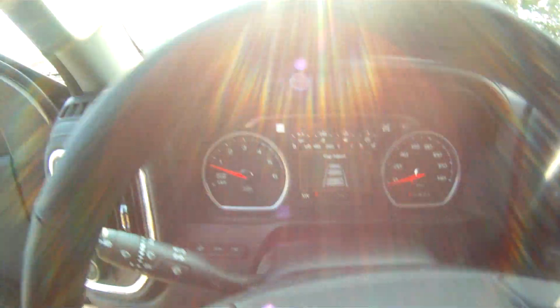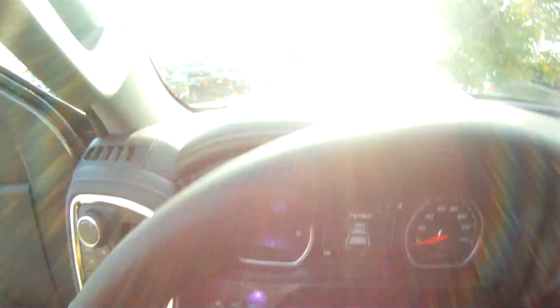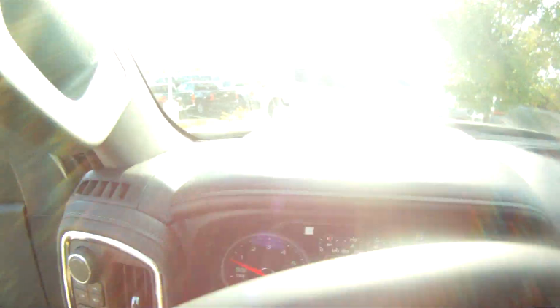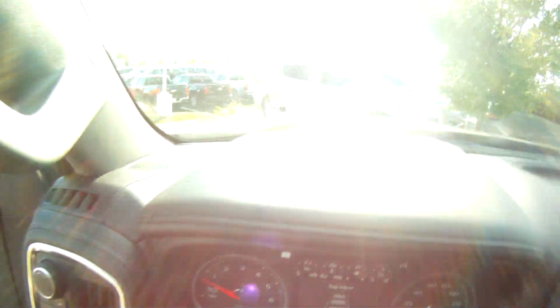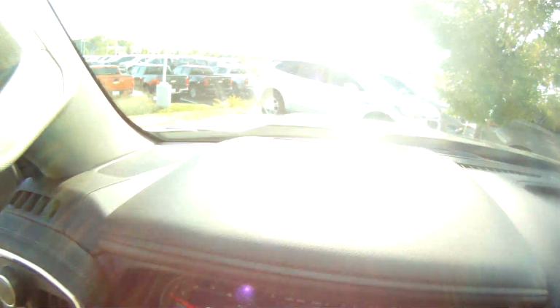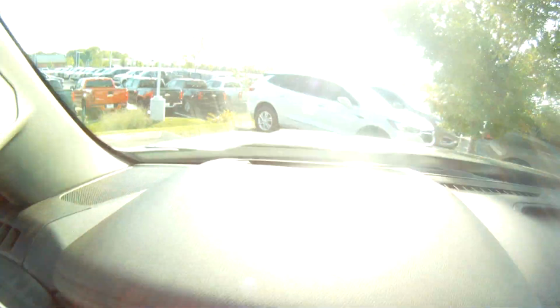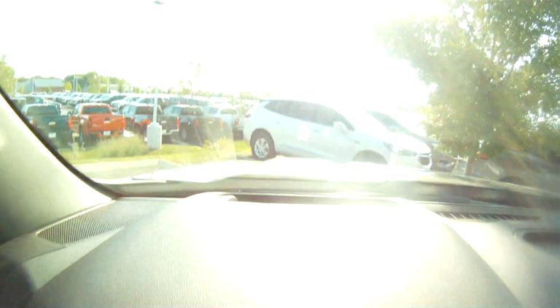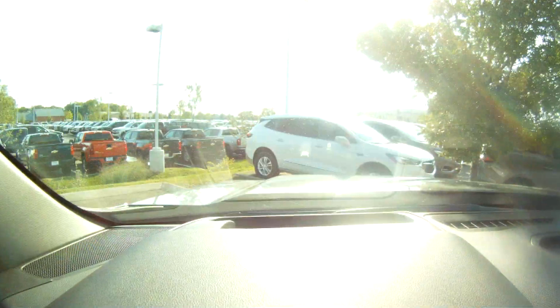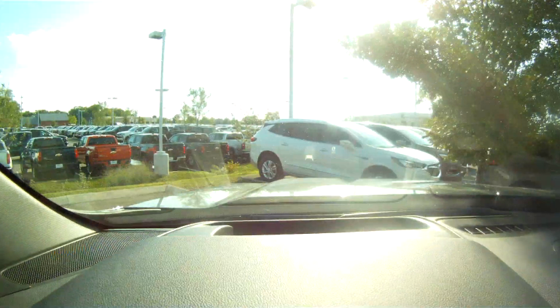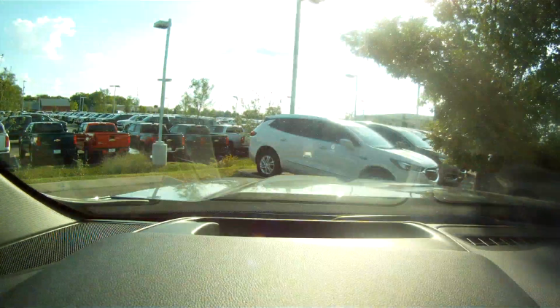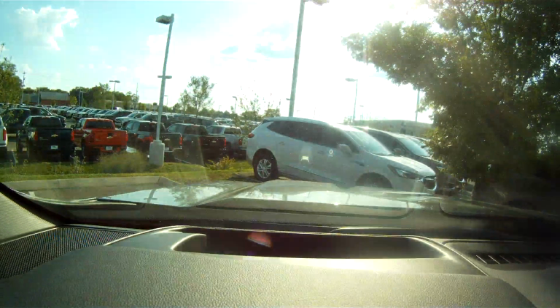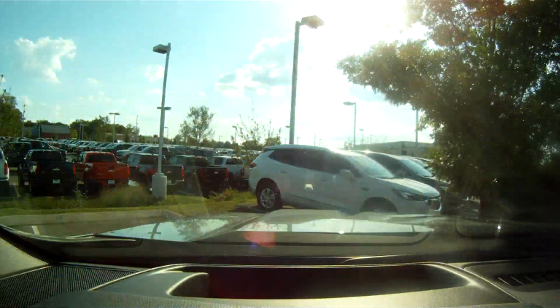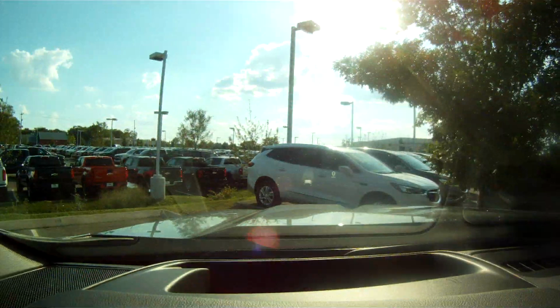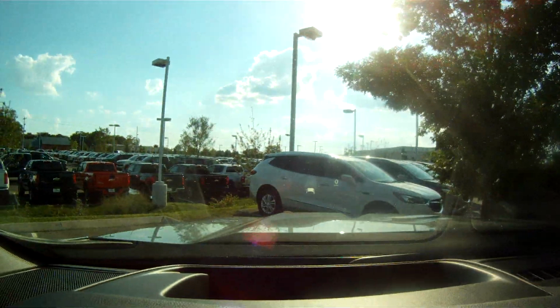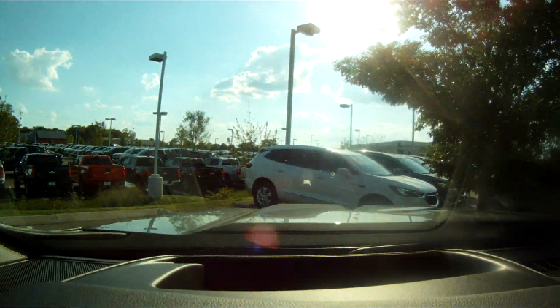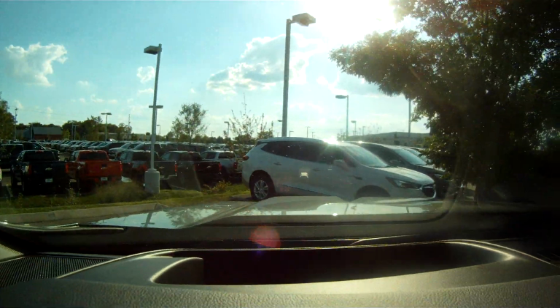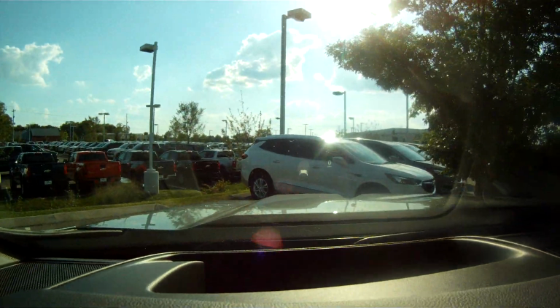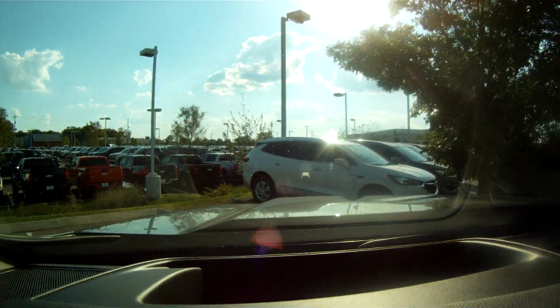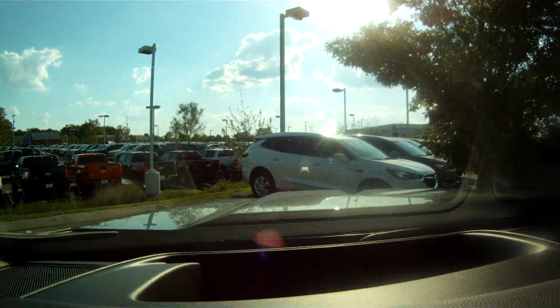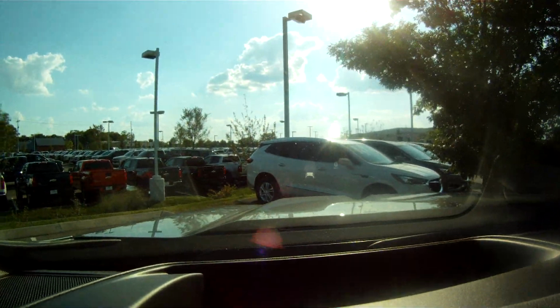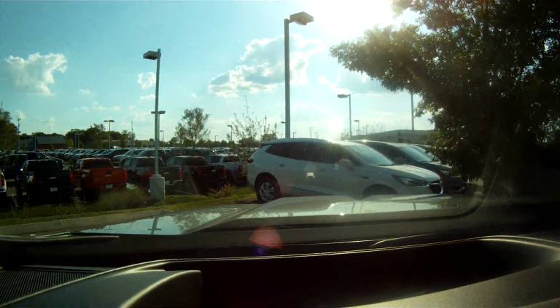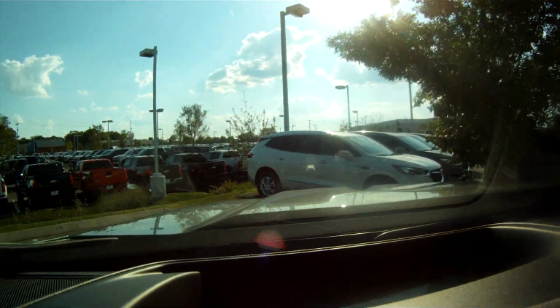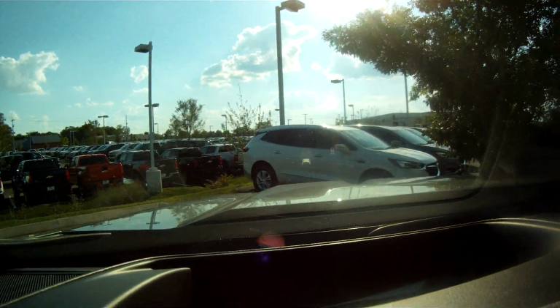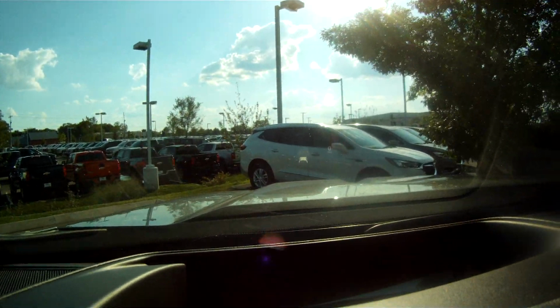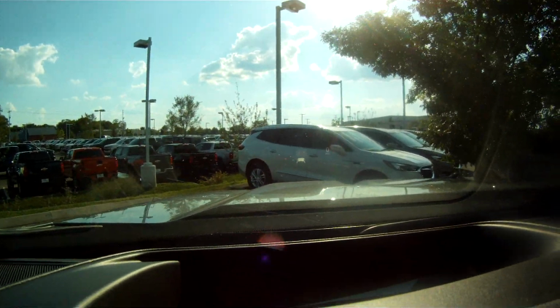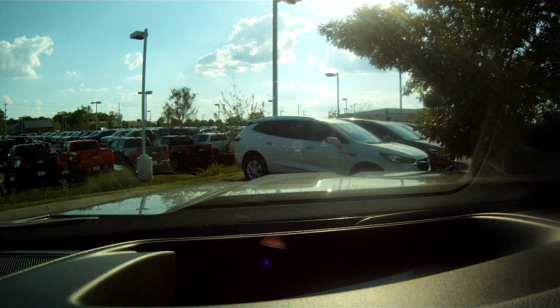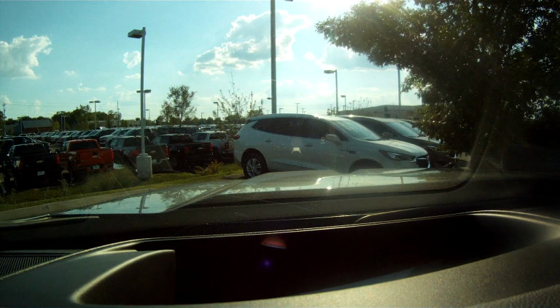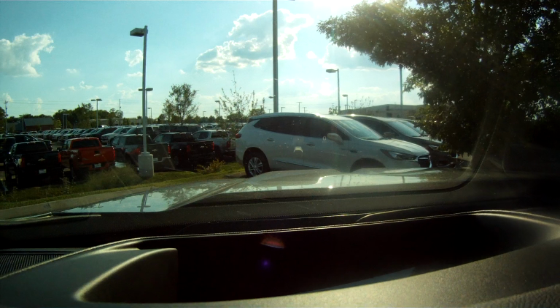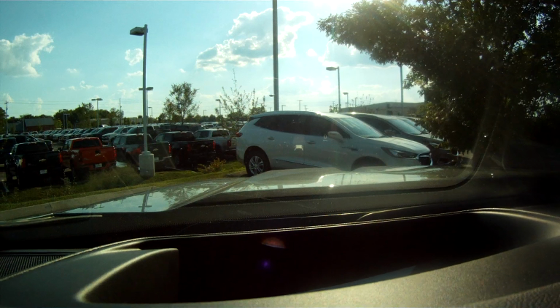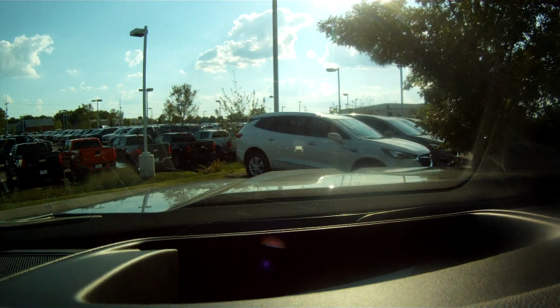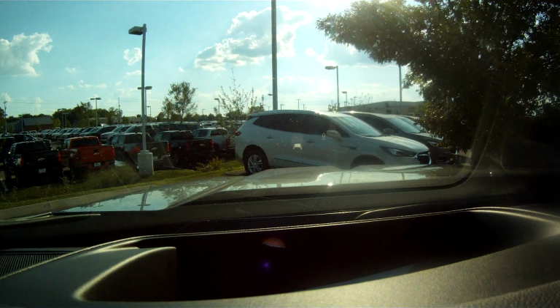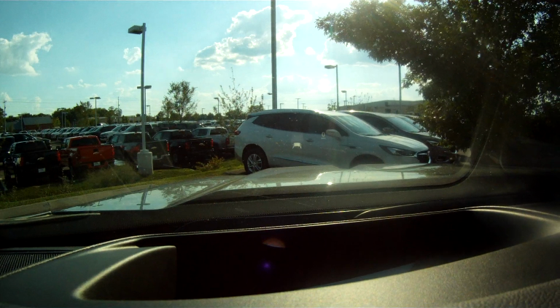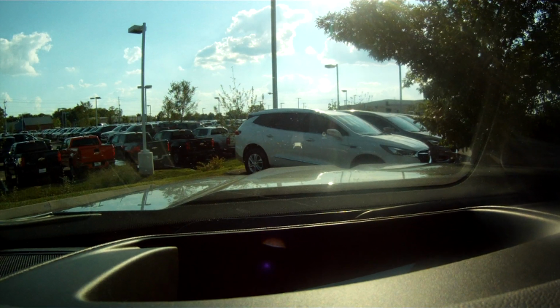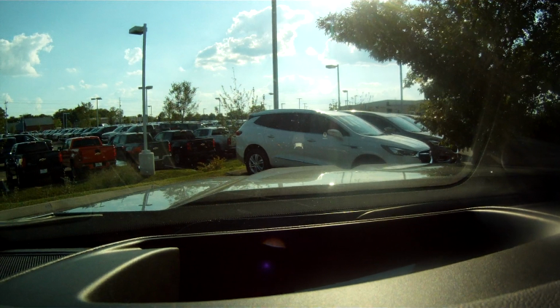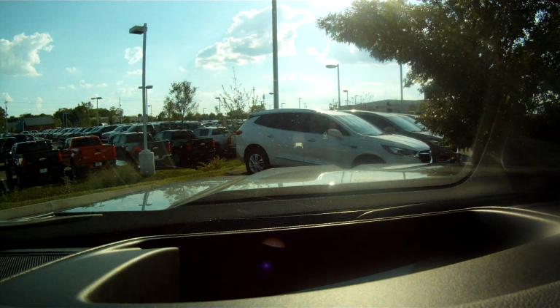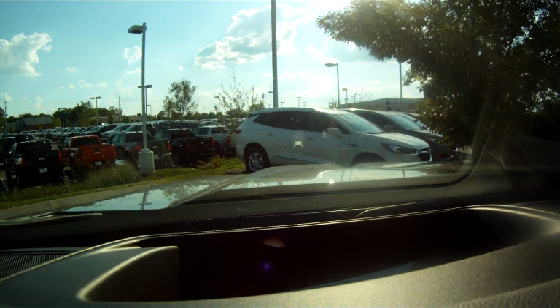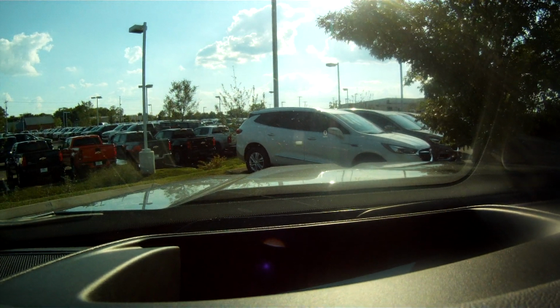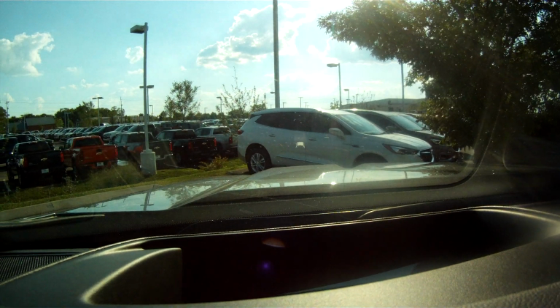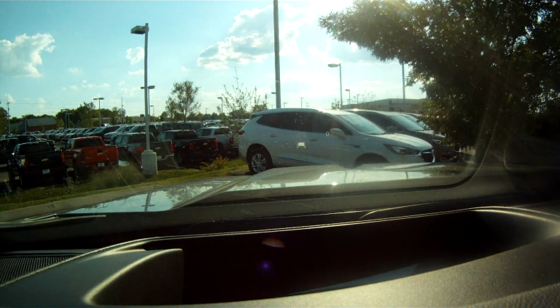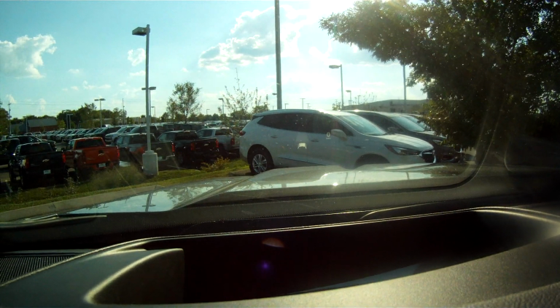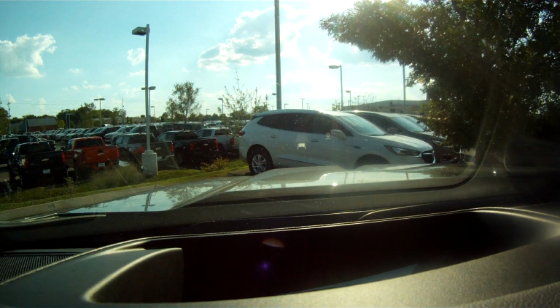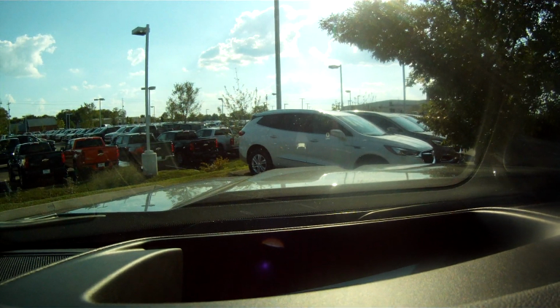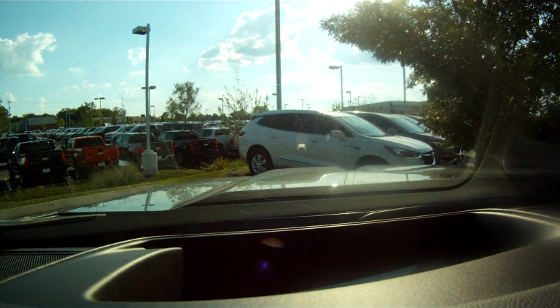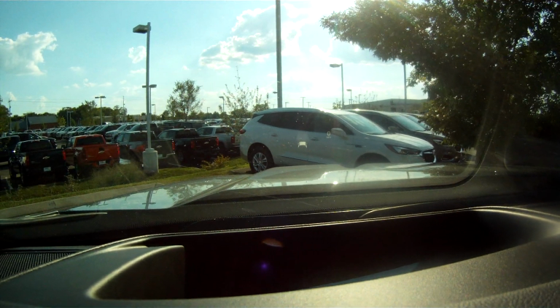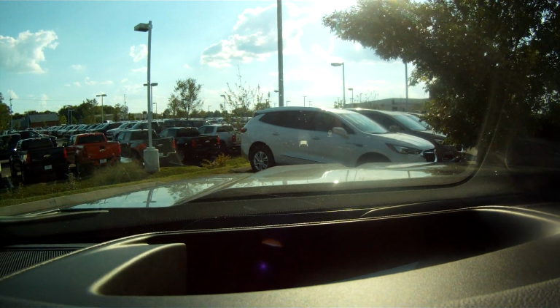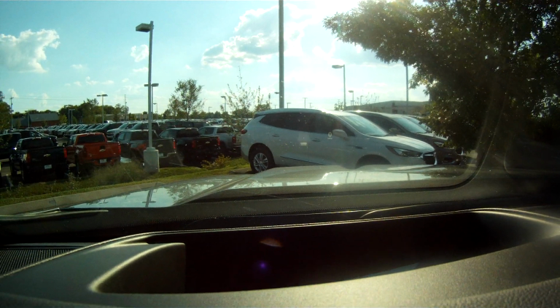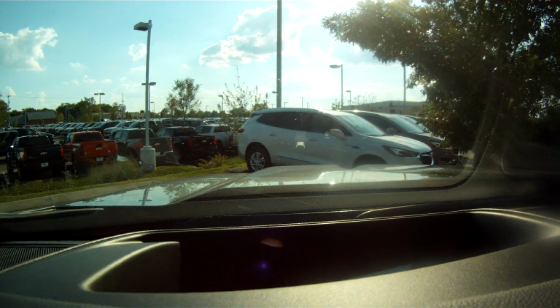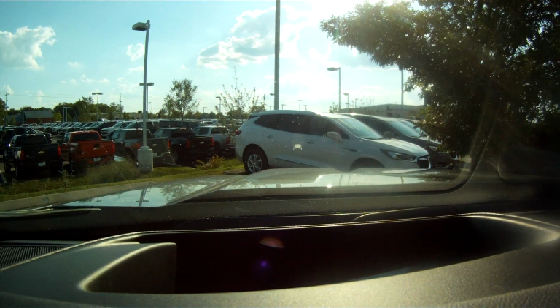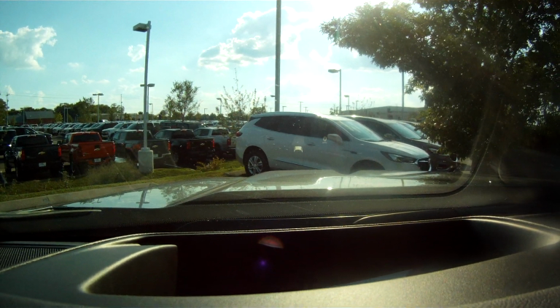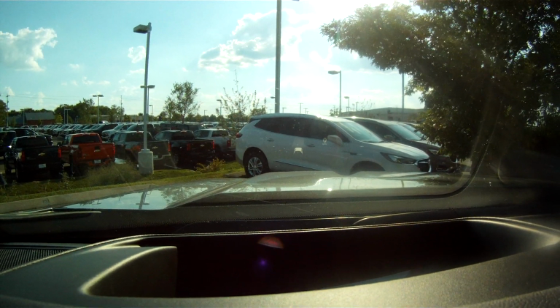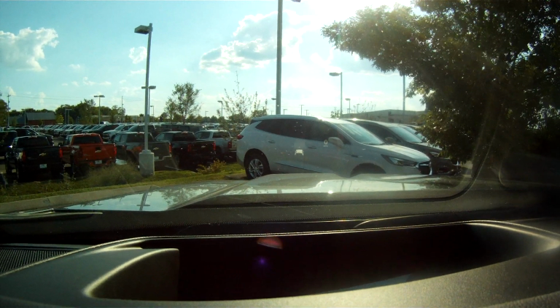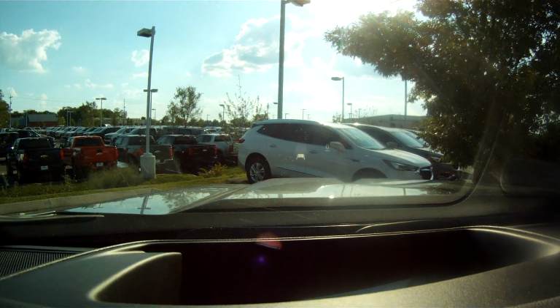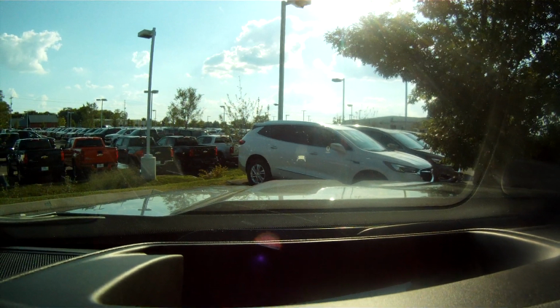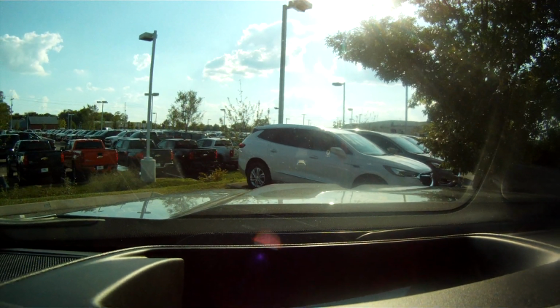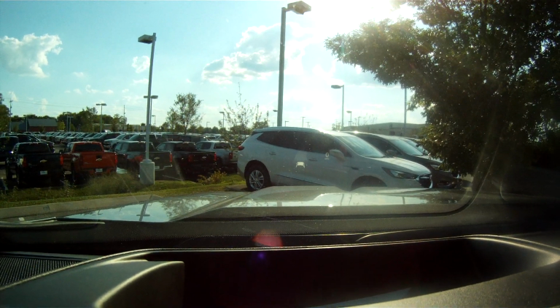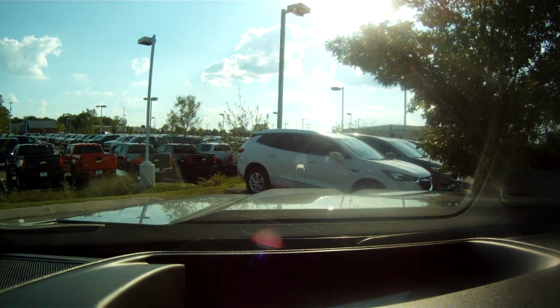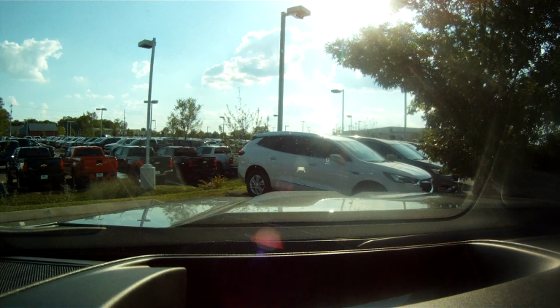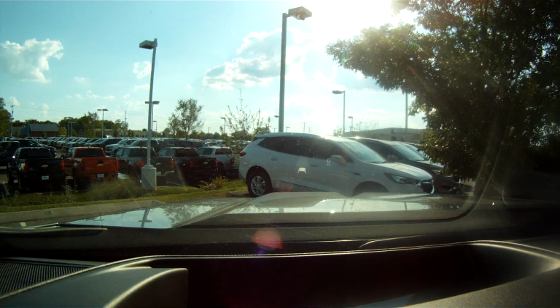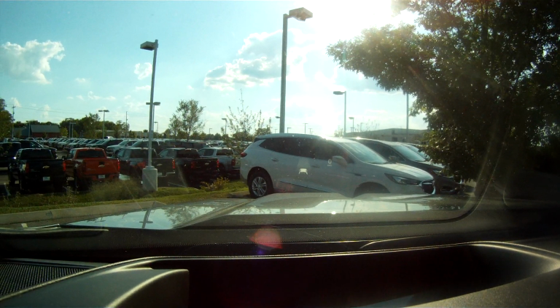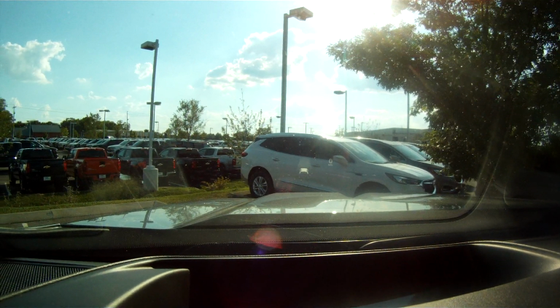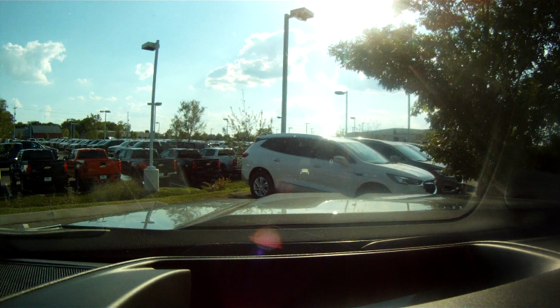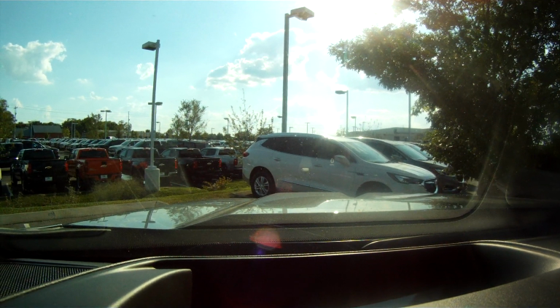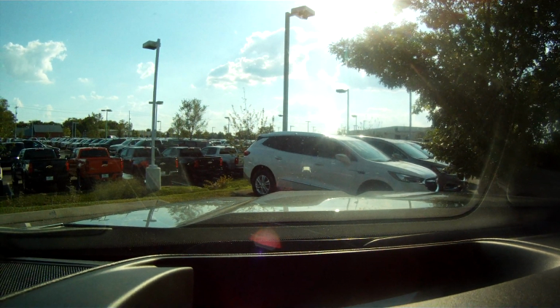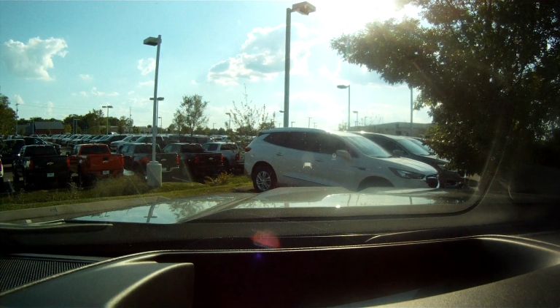I'm going to try and see if I can get you to see that heads-up display right there — it's actually pretty big.